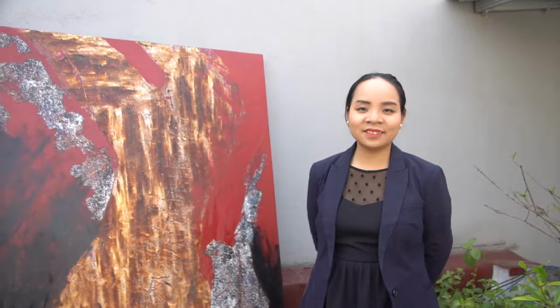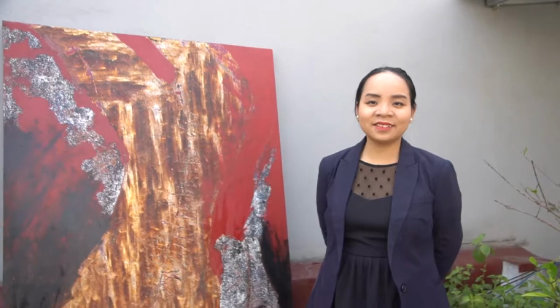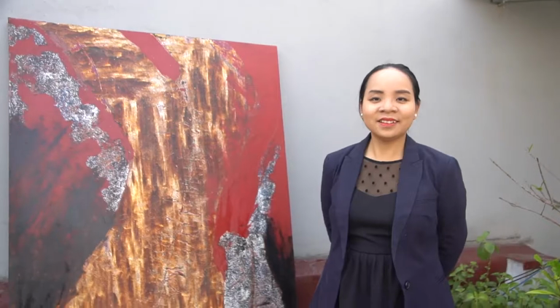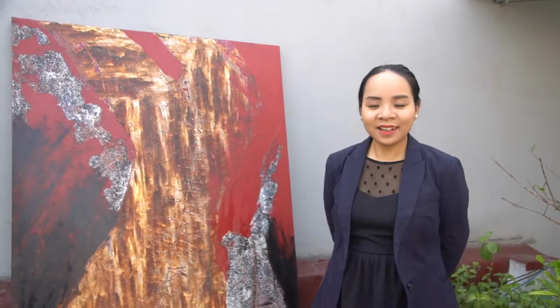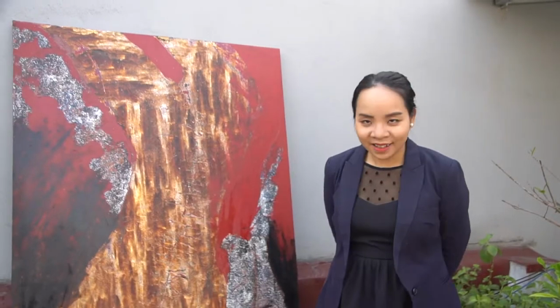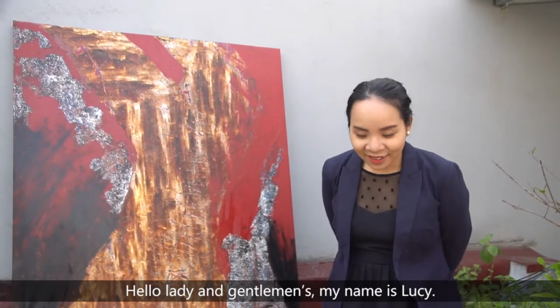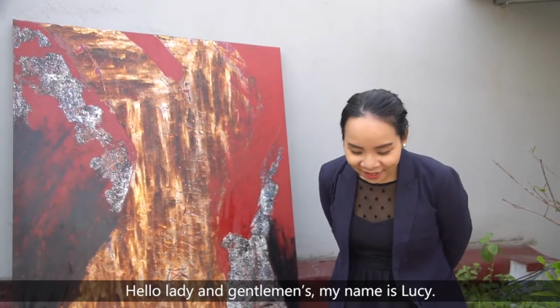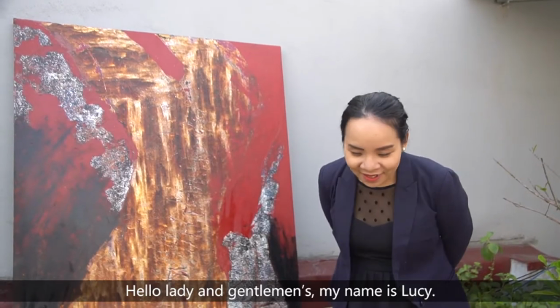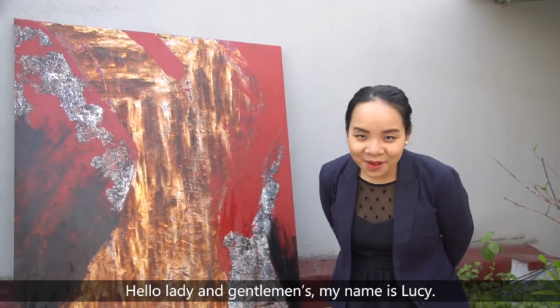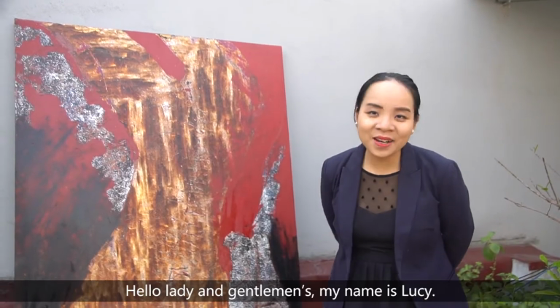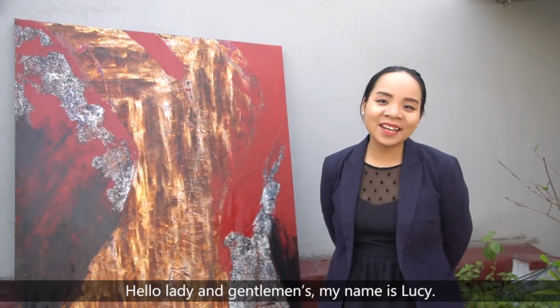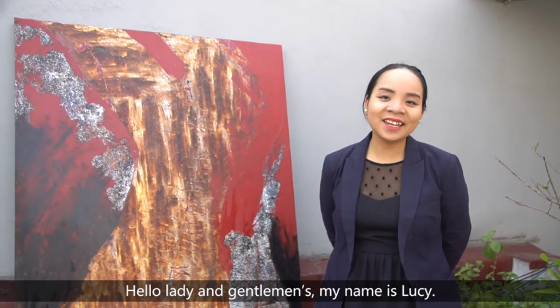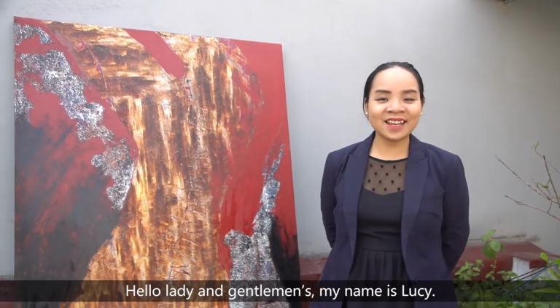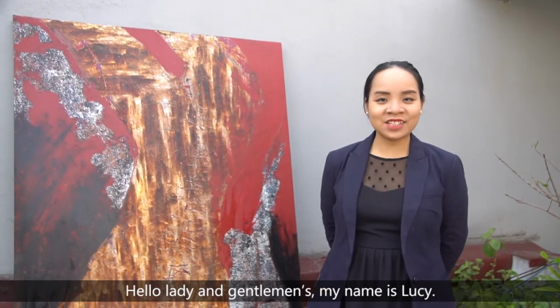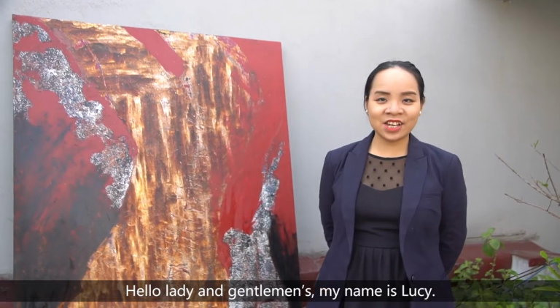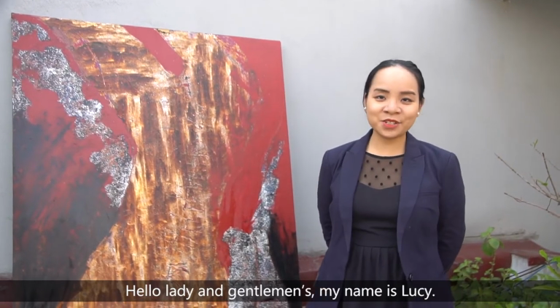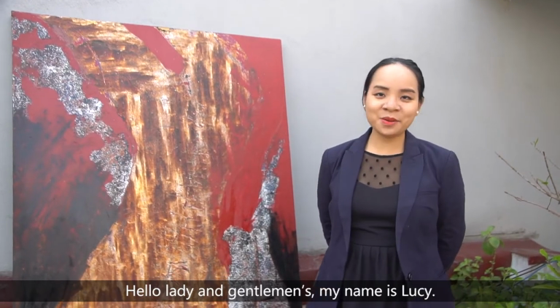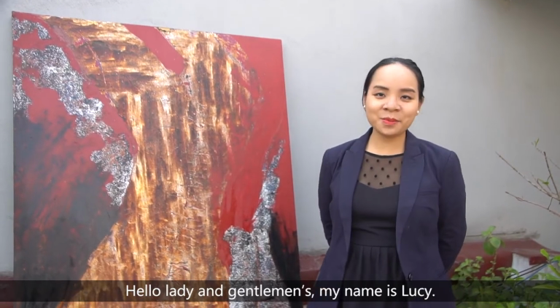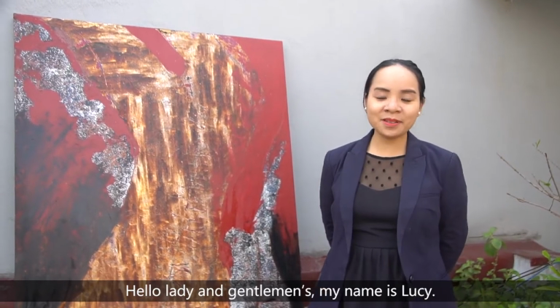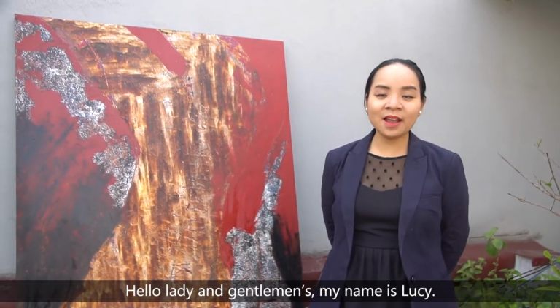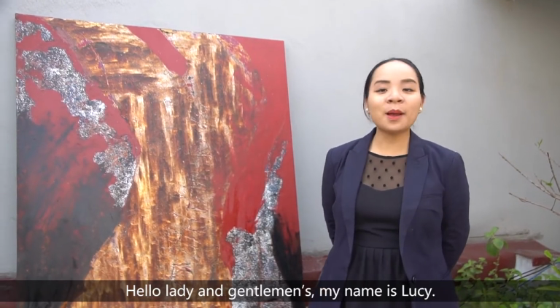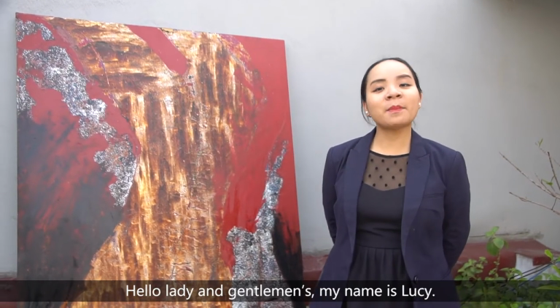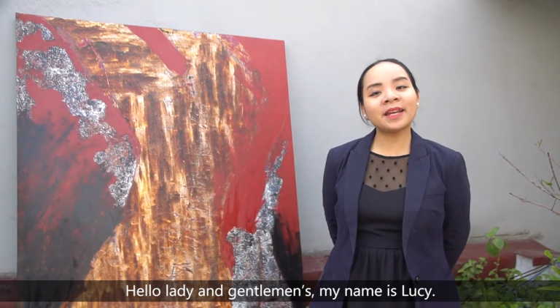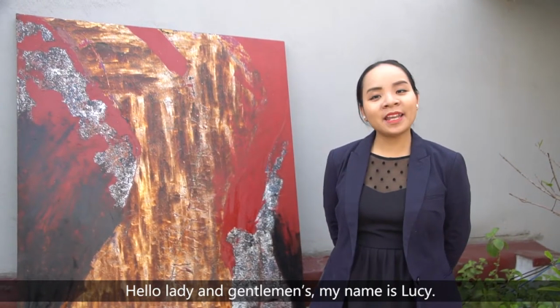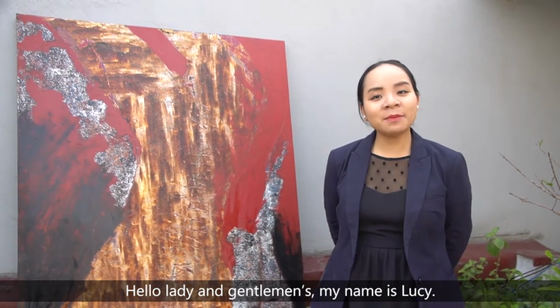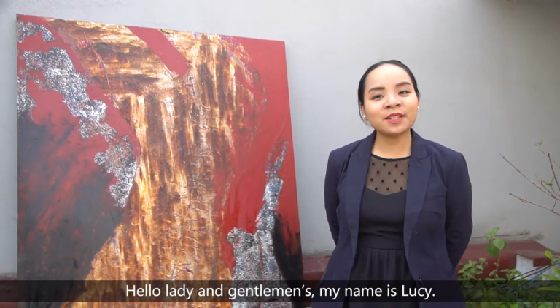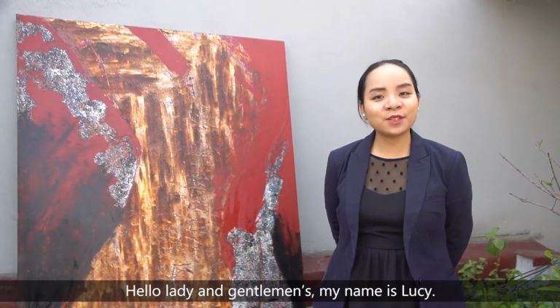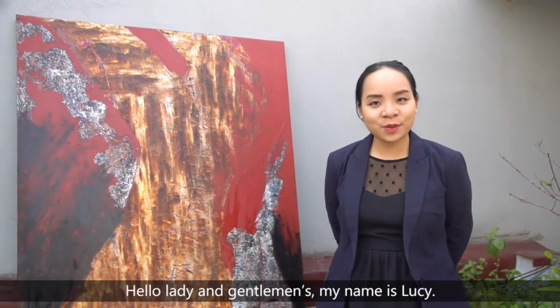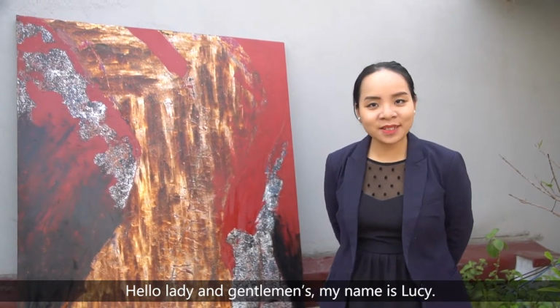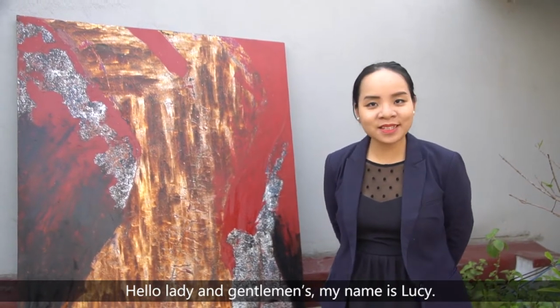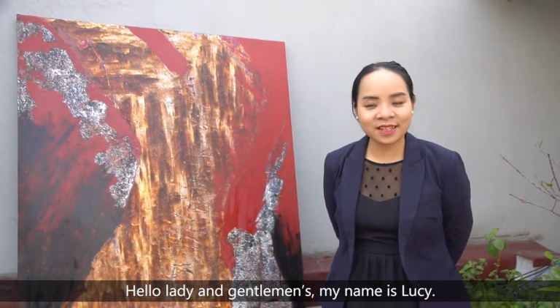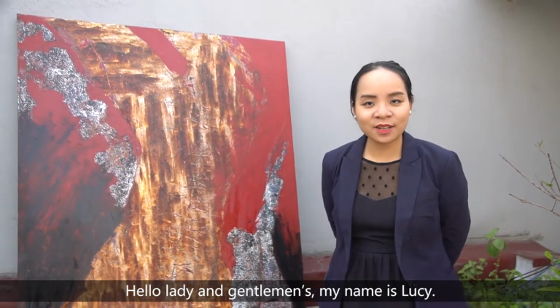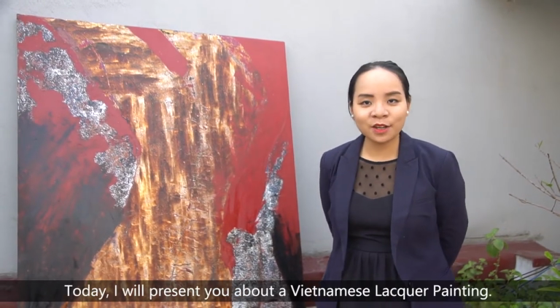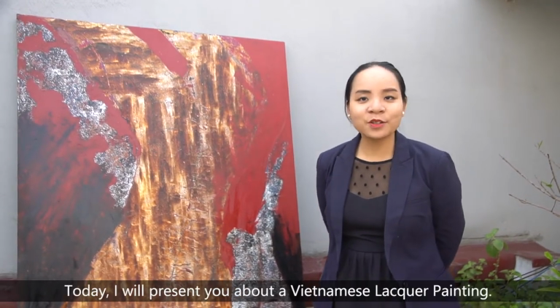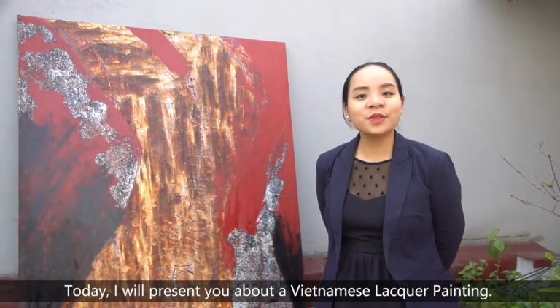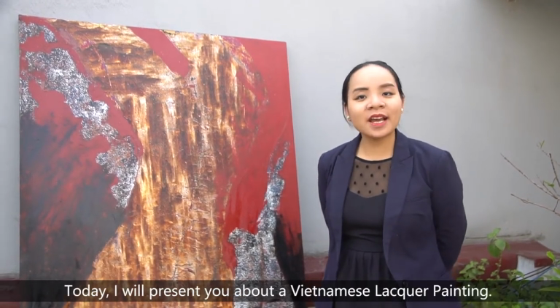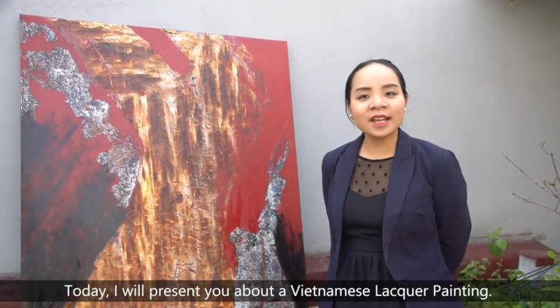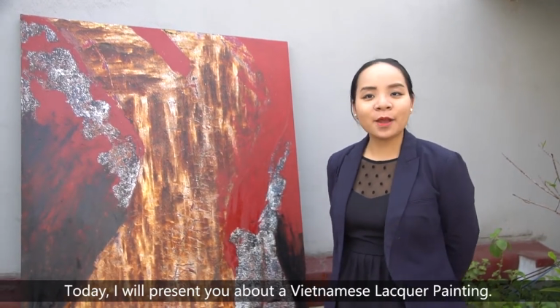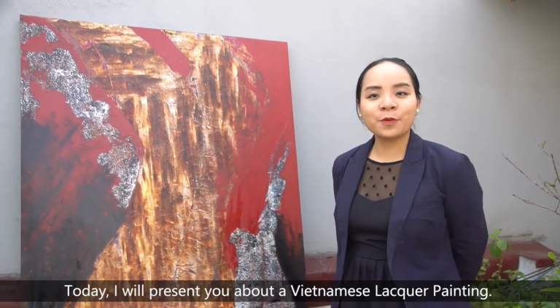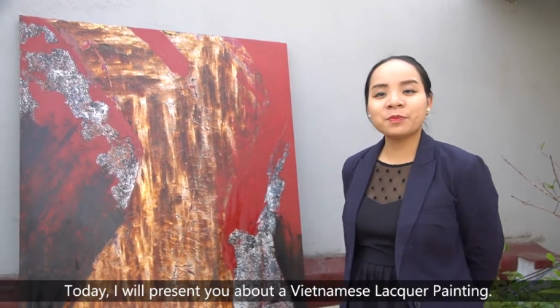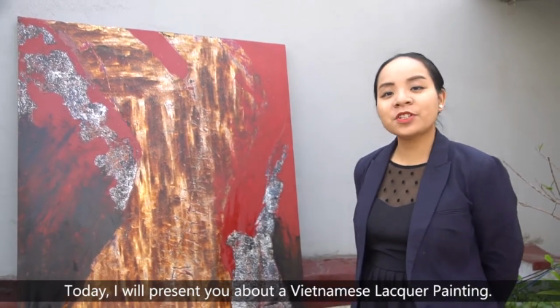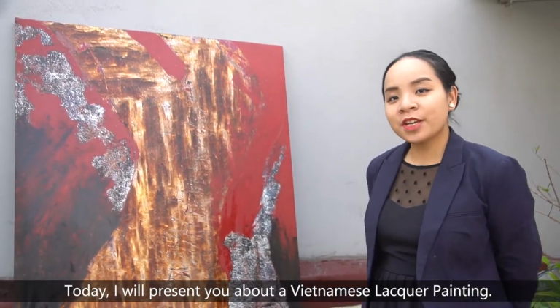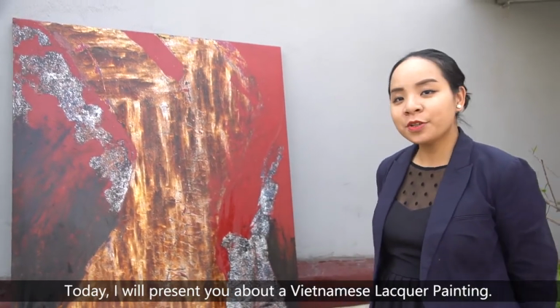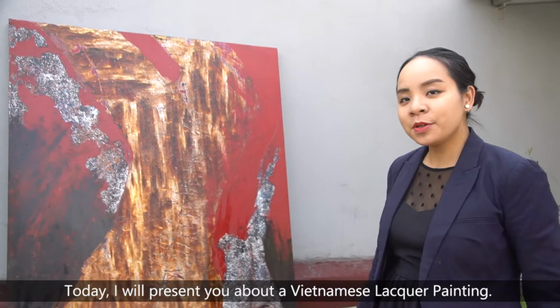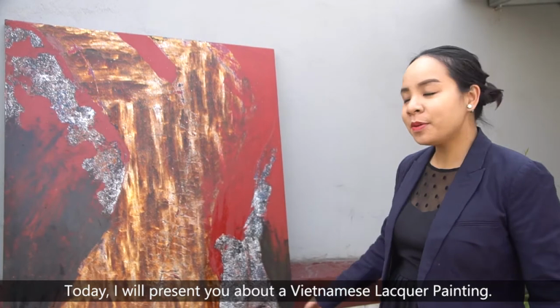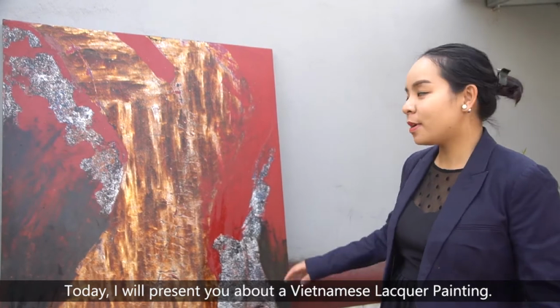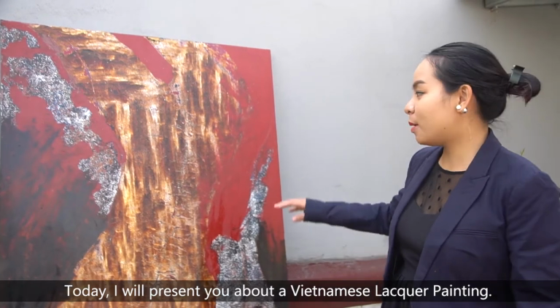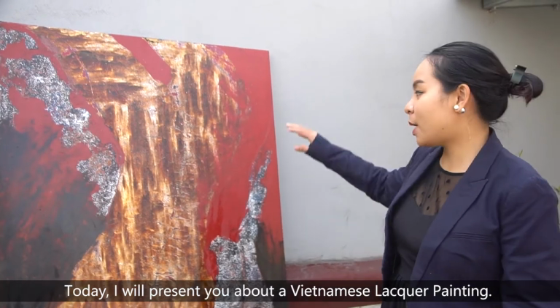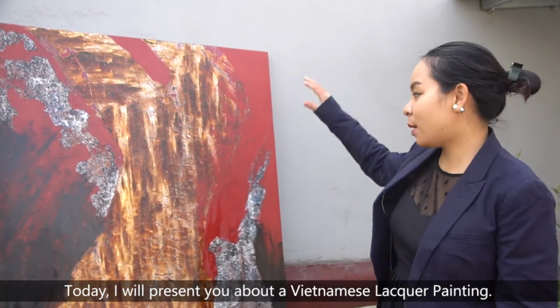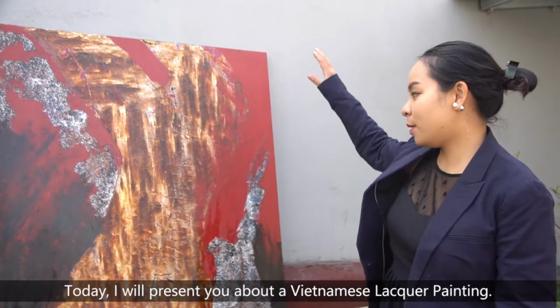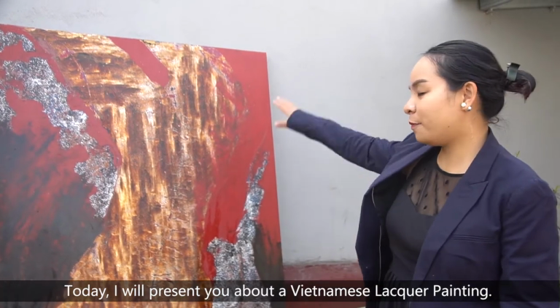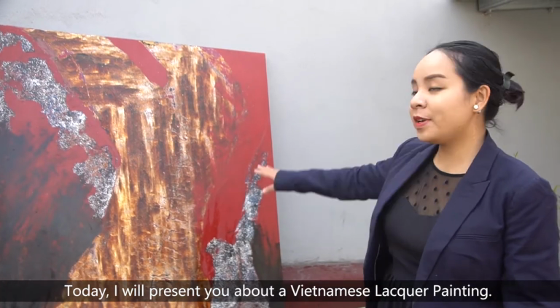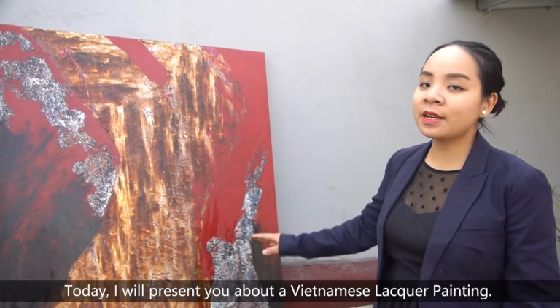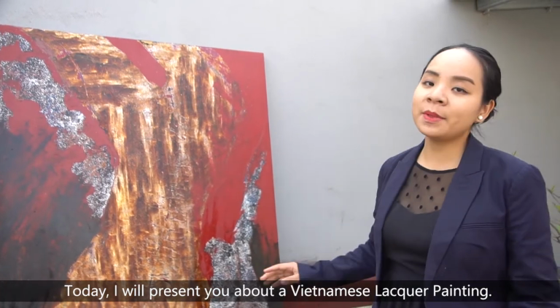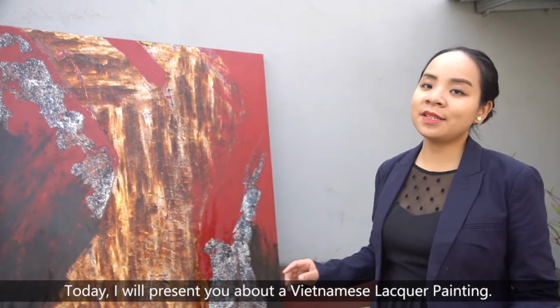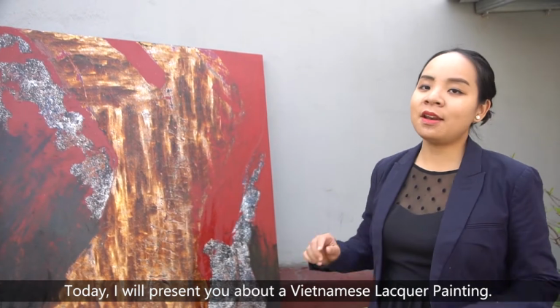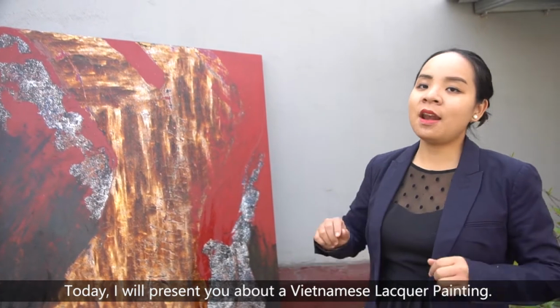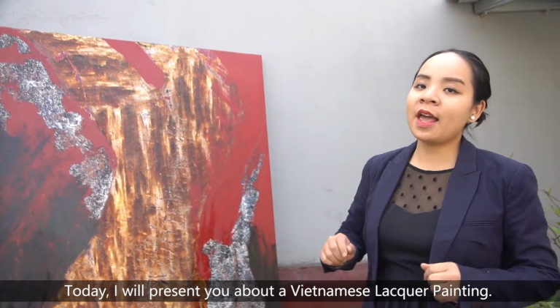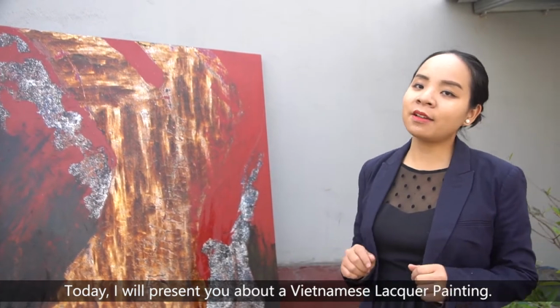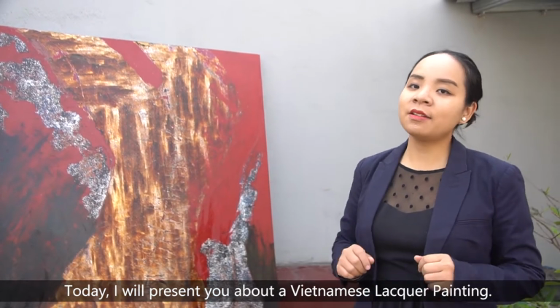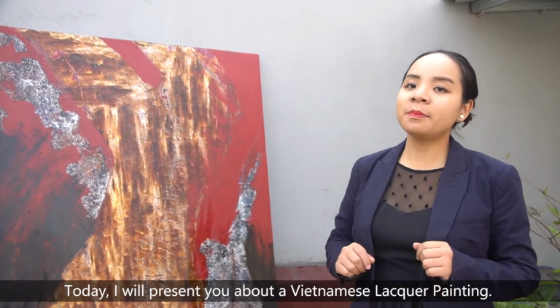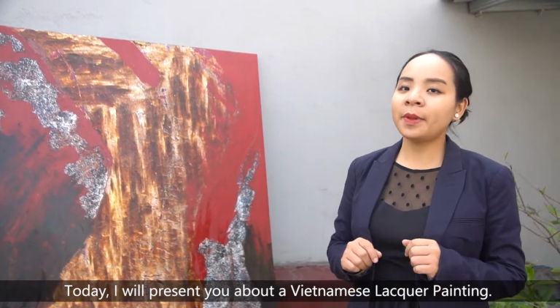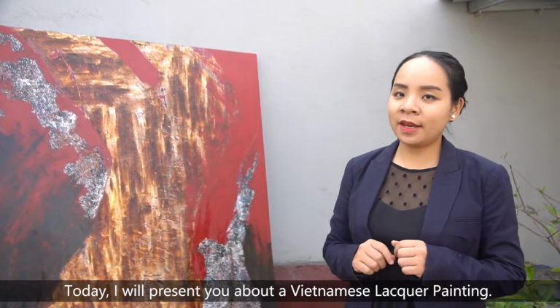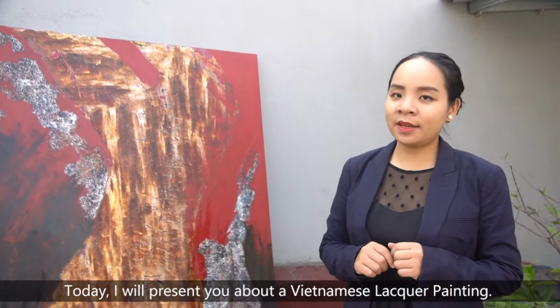Hello ladies and gentlemen, my name is Lucy. Today I will present to you about a Vietnamese lacquer painting.